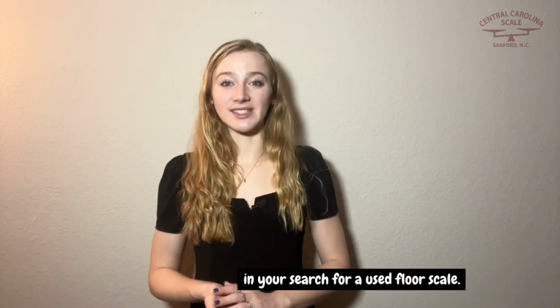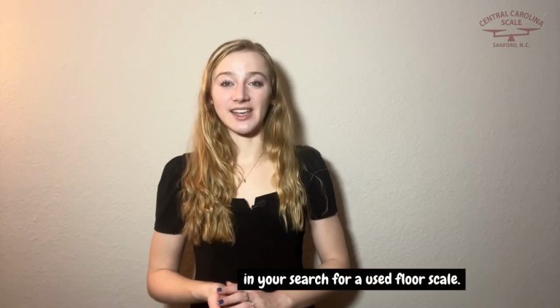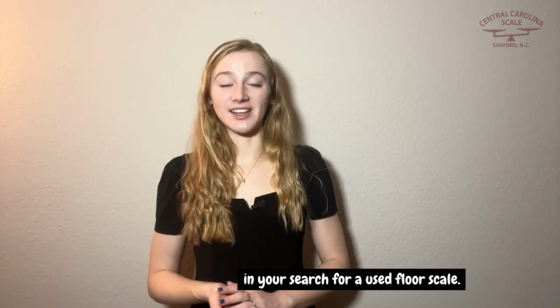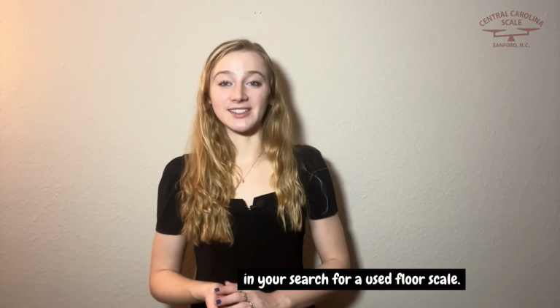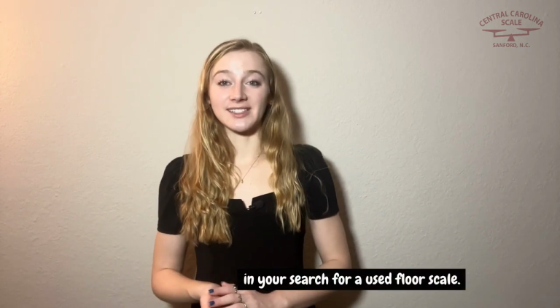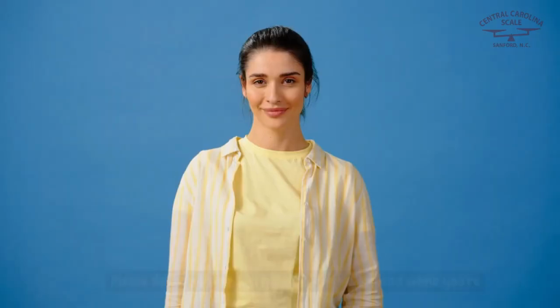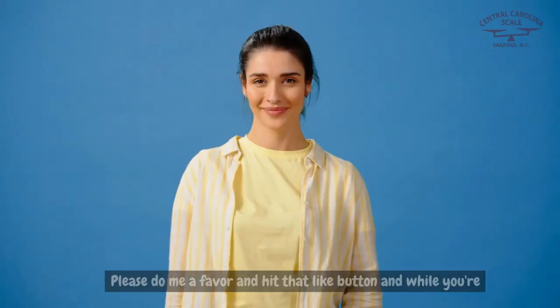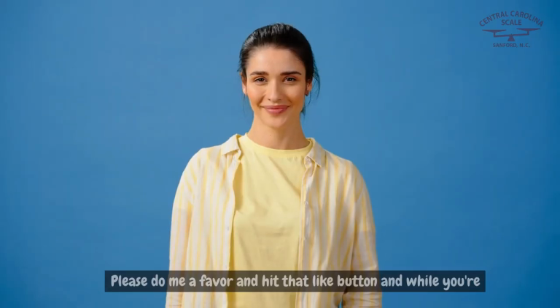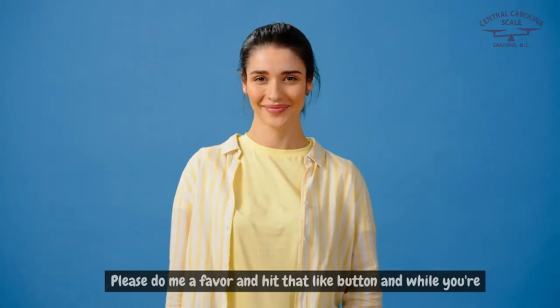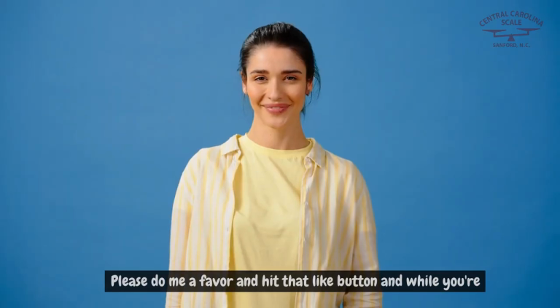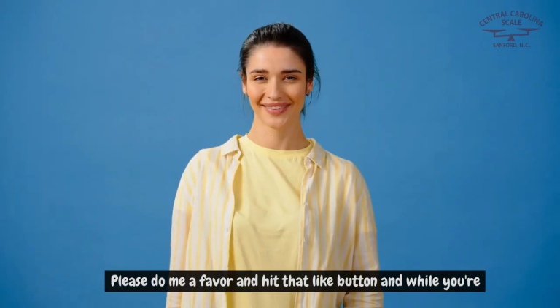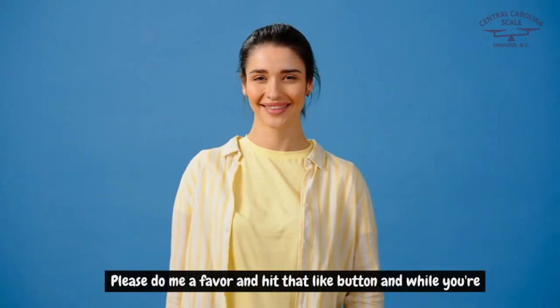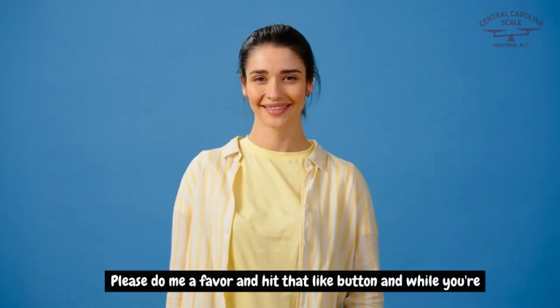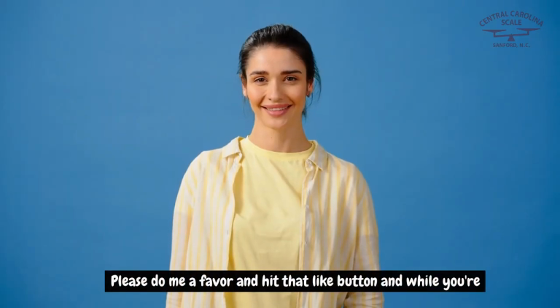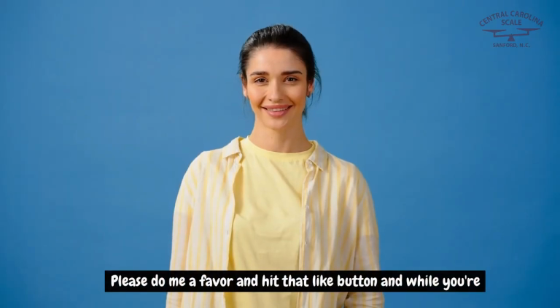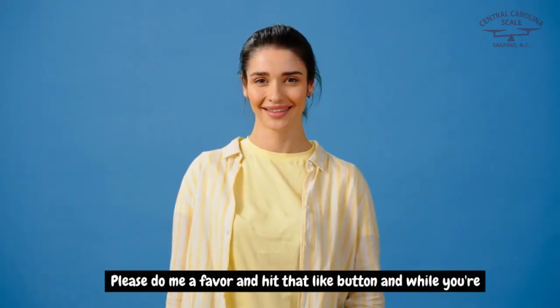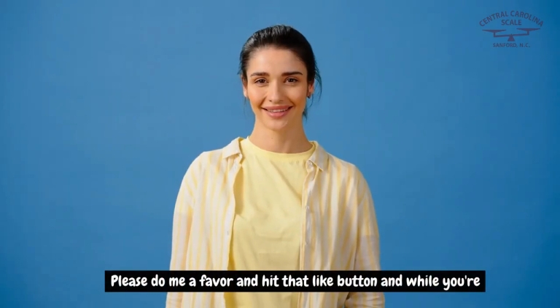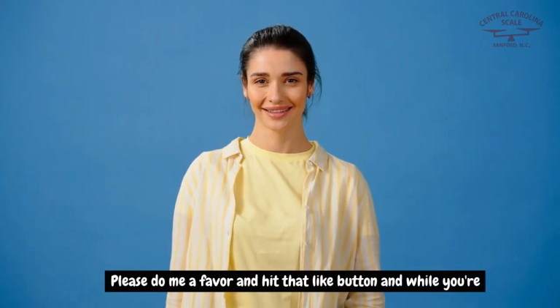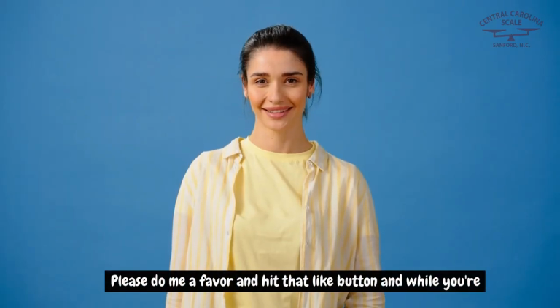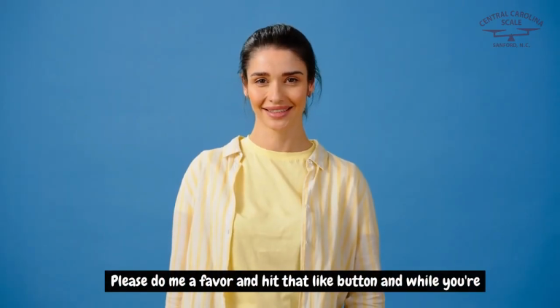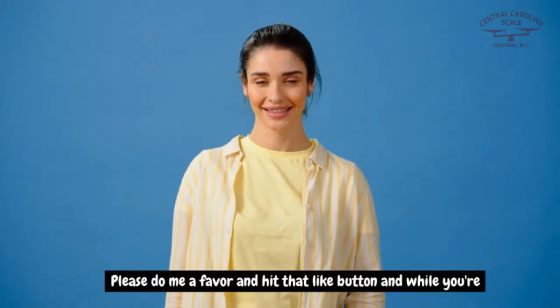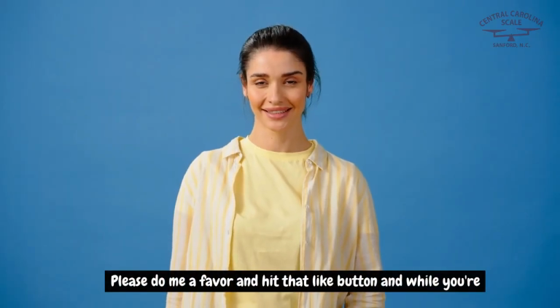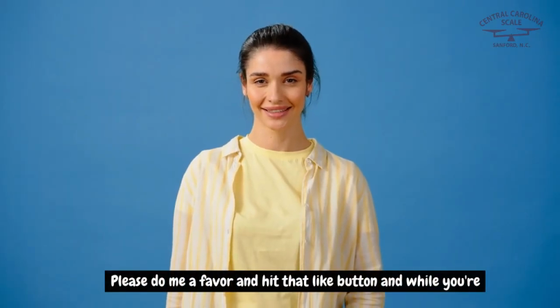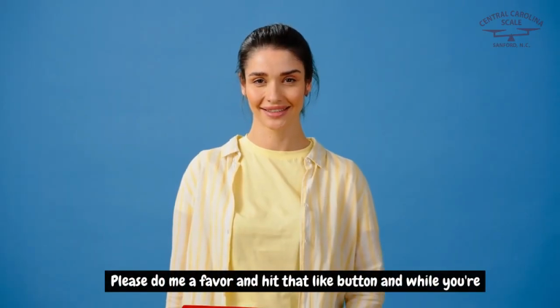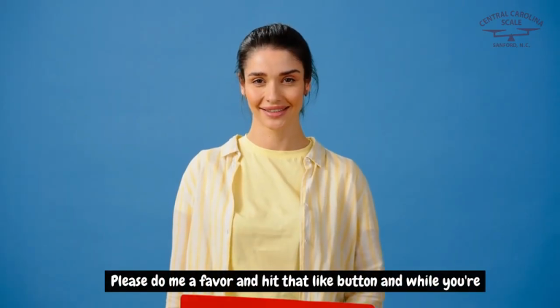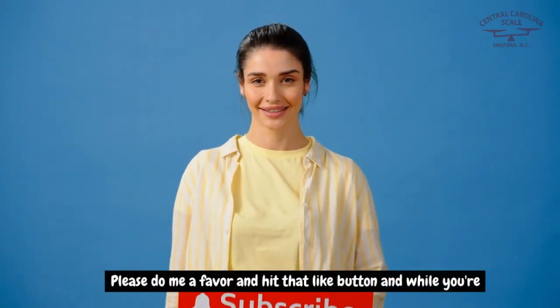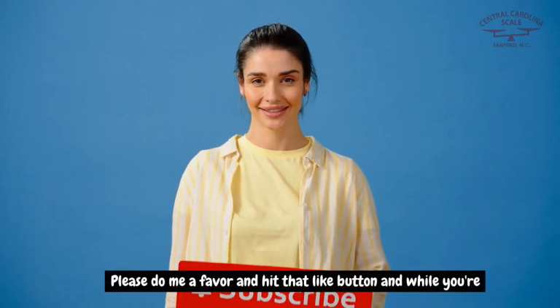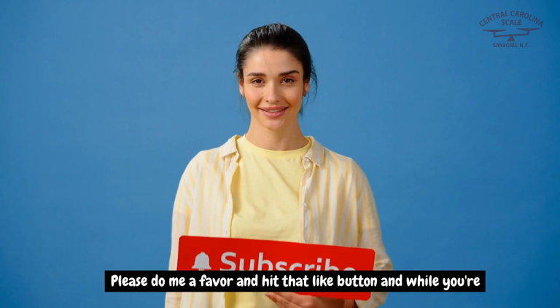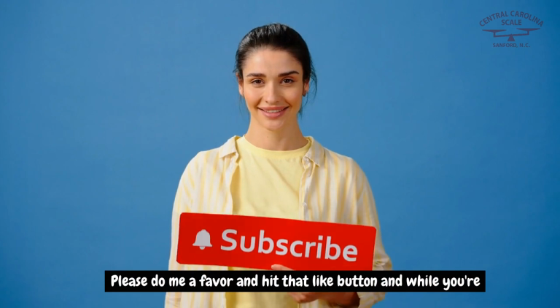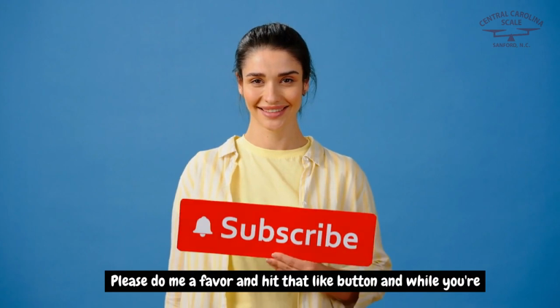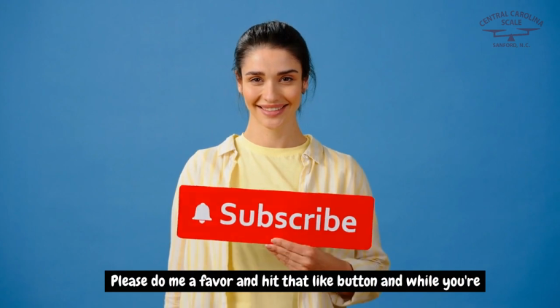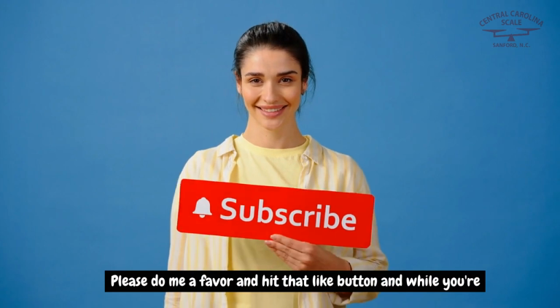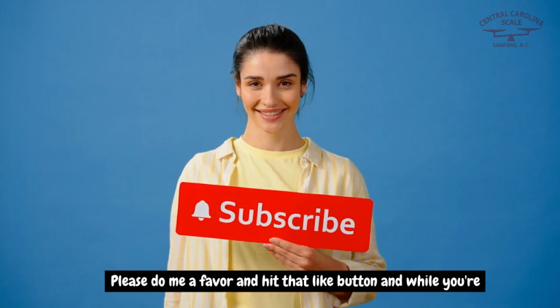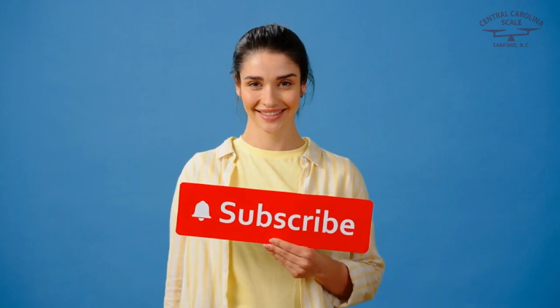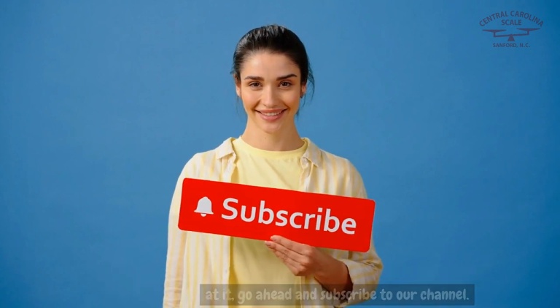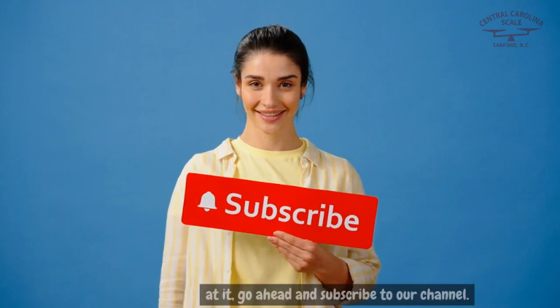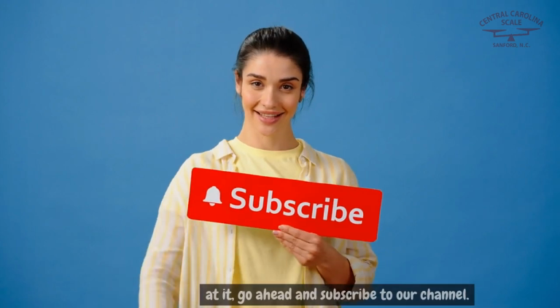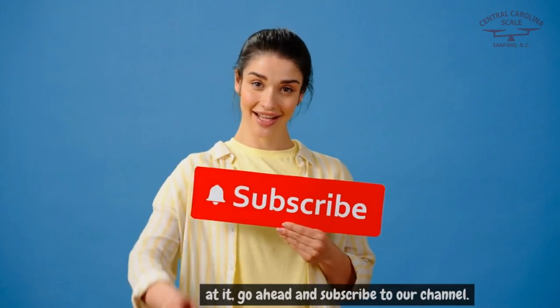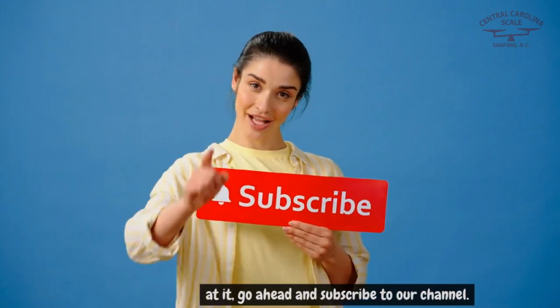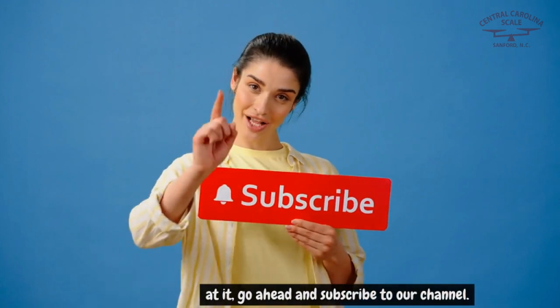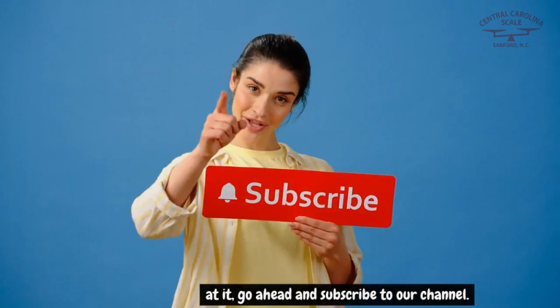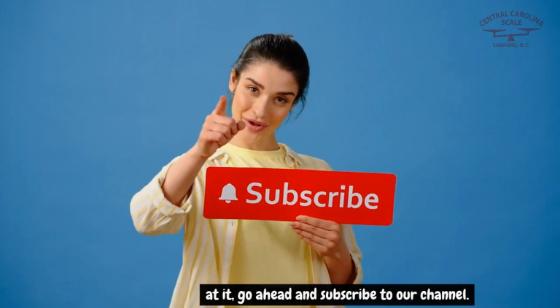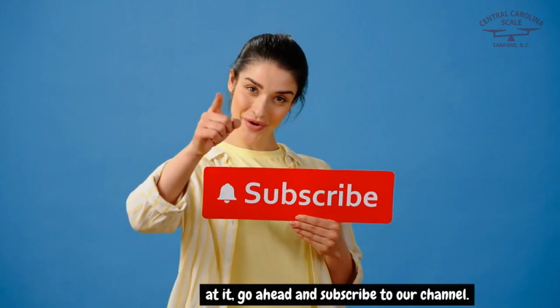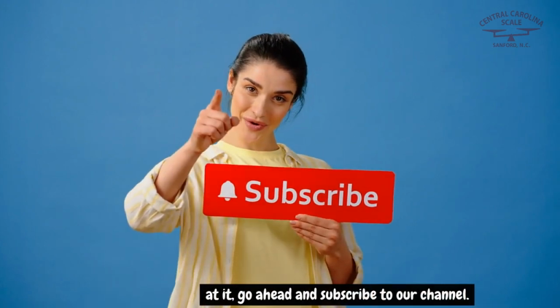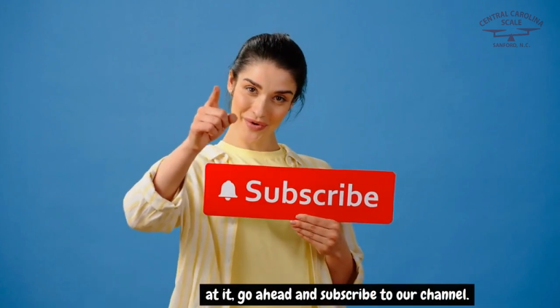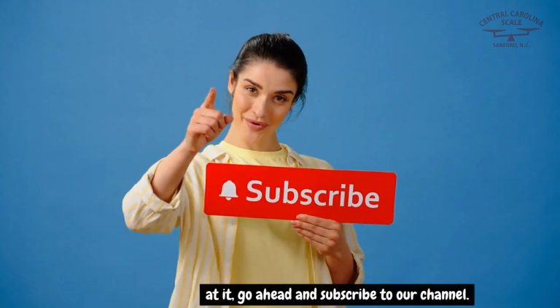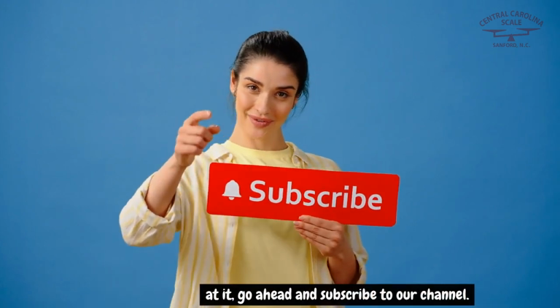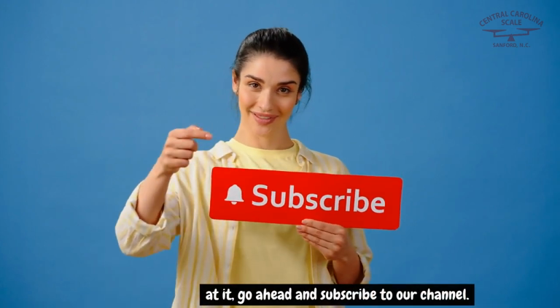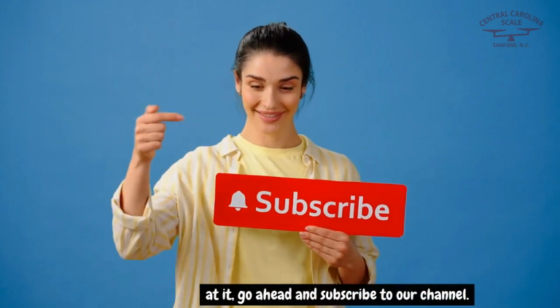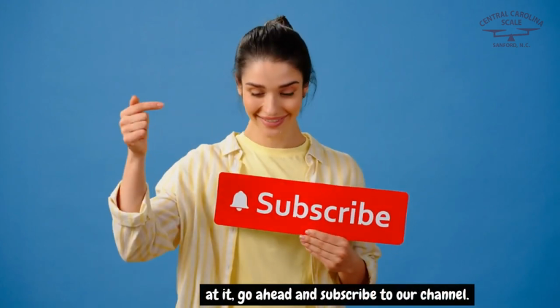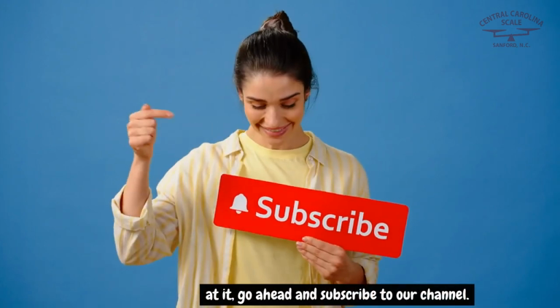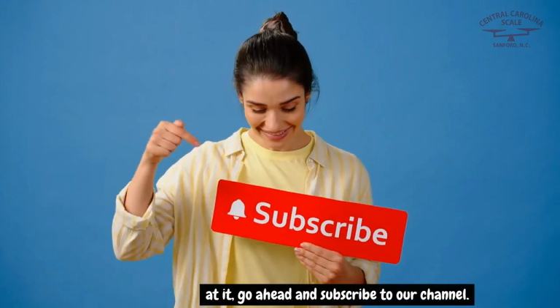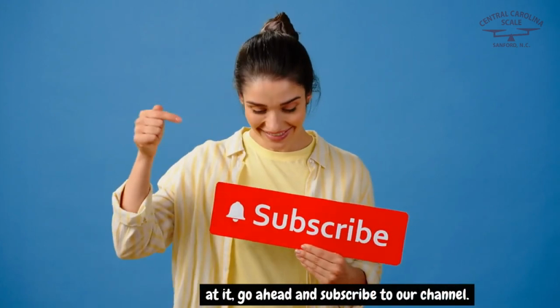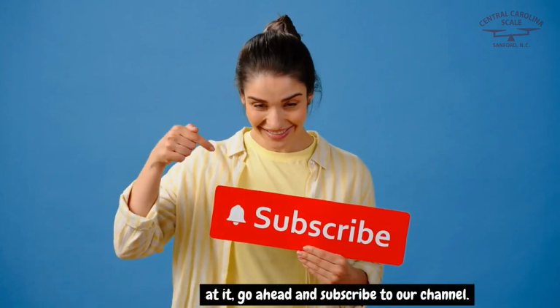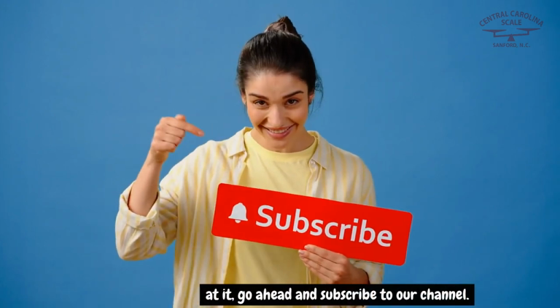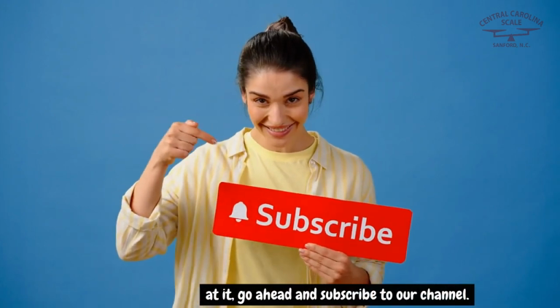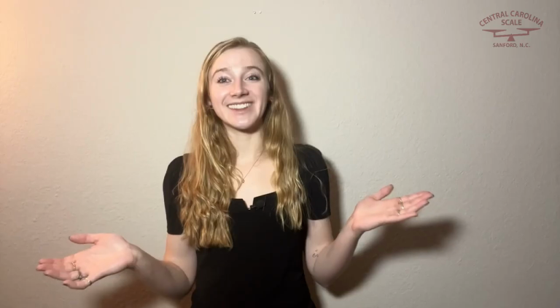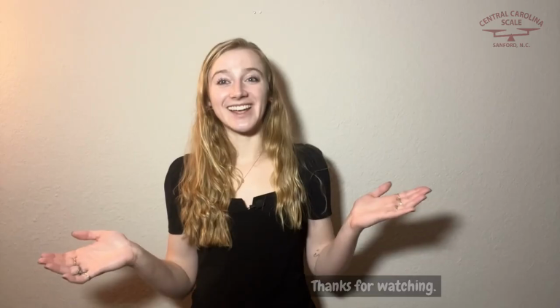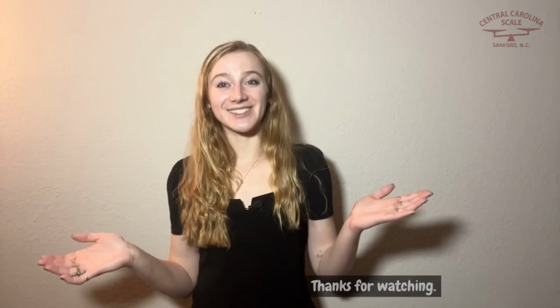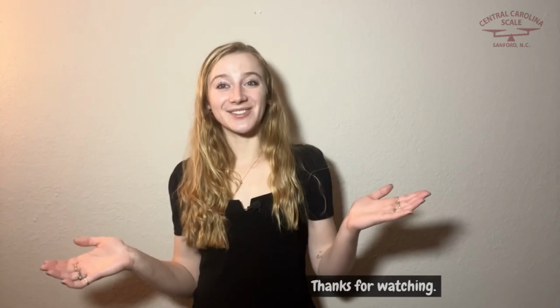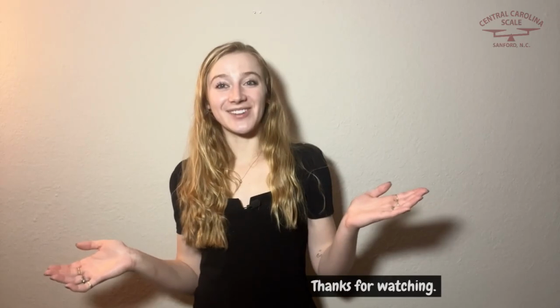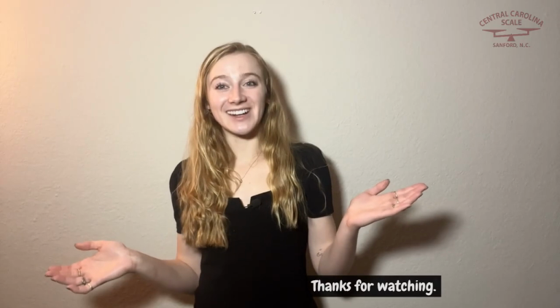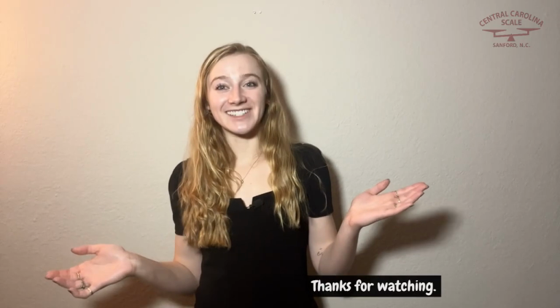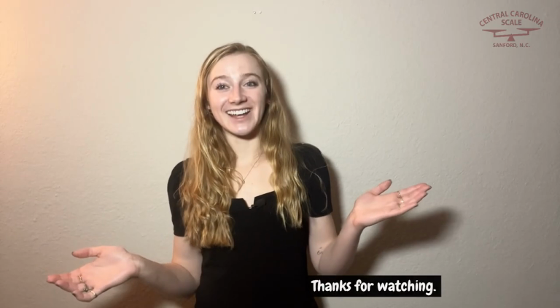I hope this video has helped you in your search for used floor scales. Please do me a favor and hit that like button, and while you're at it go ahead and subscribe to our channel. Thanks for watching.